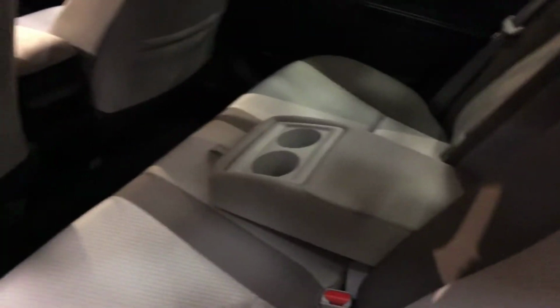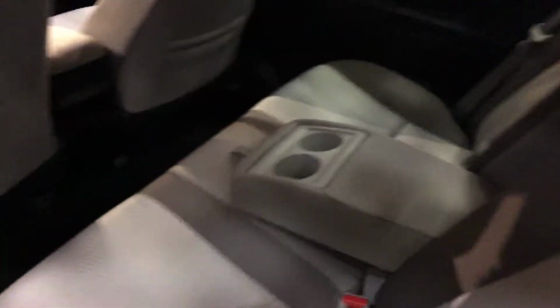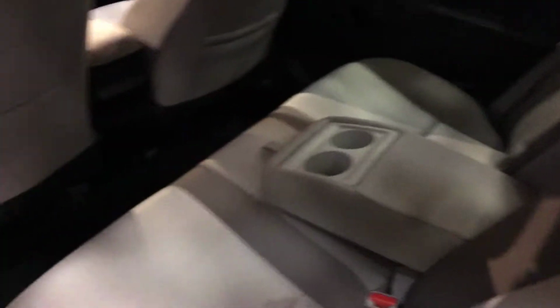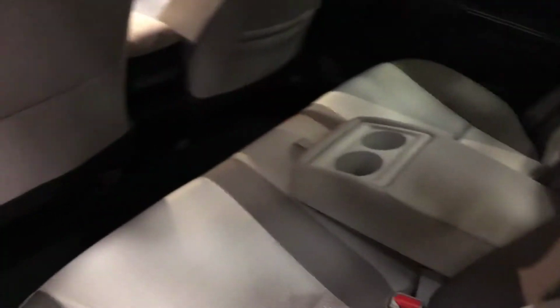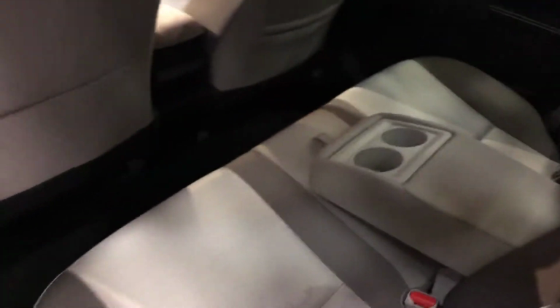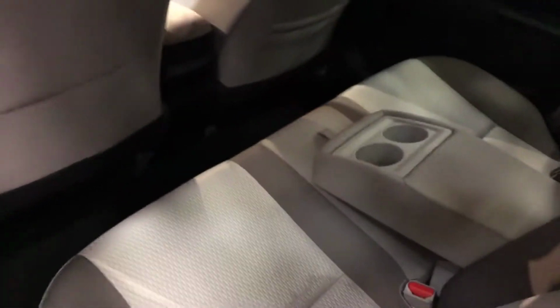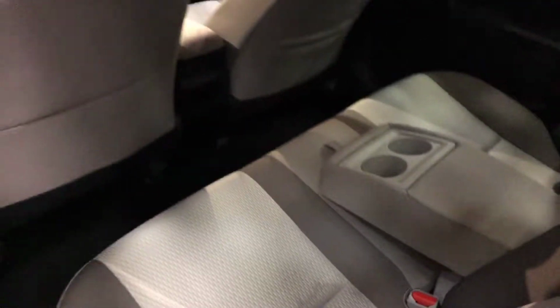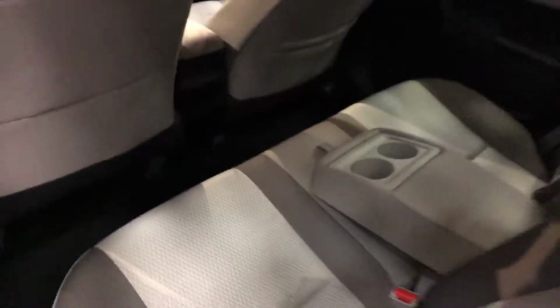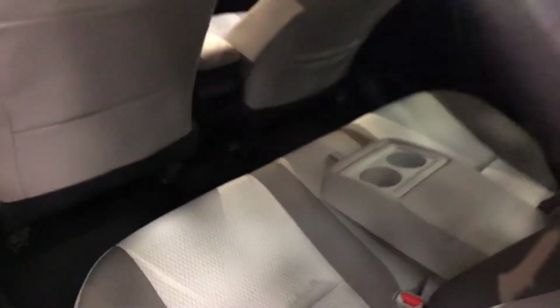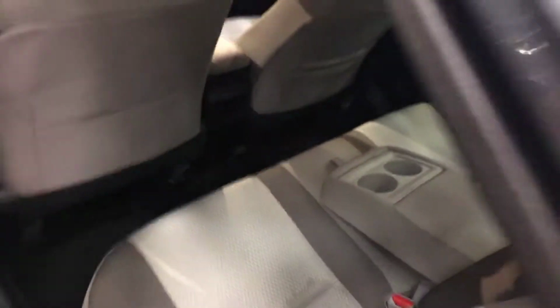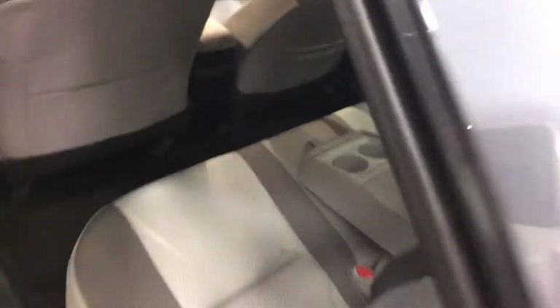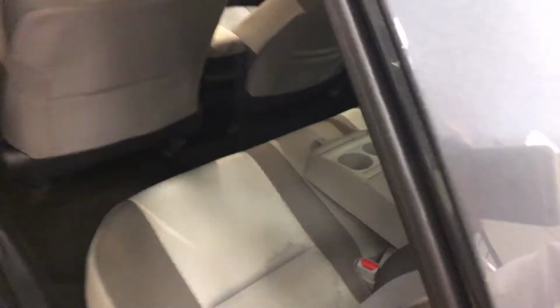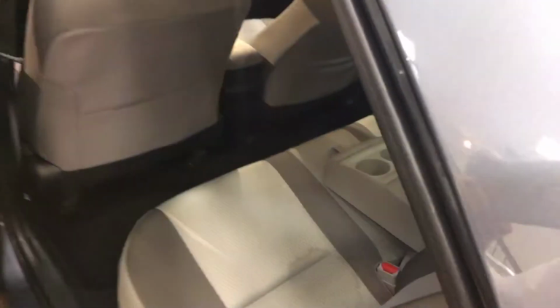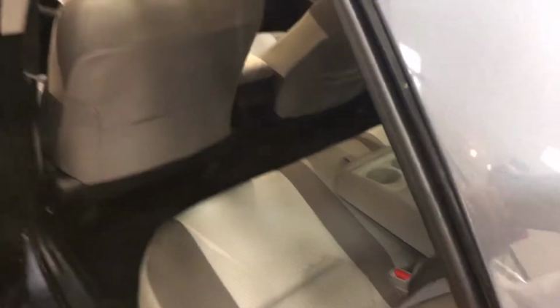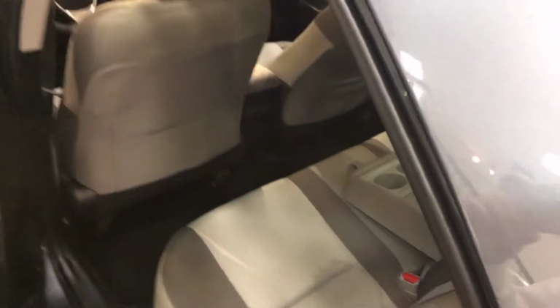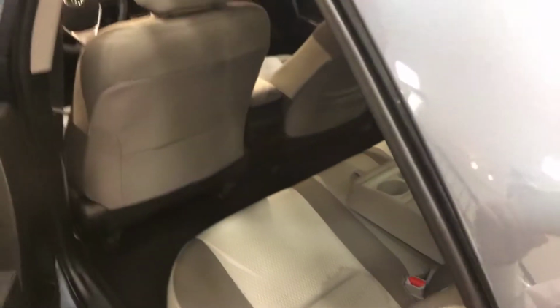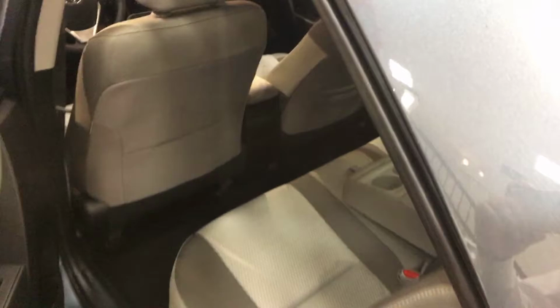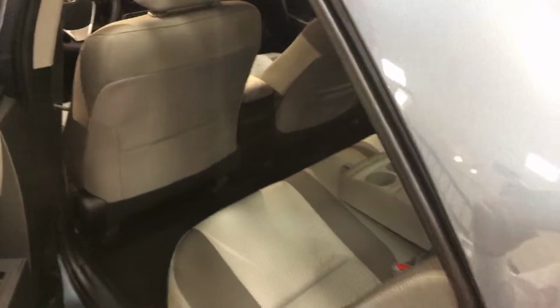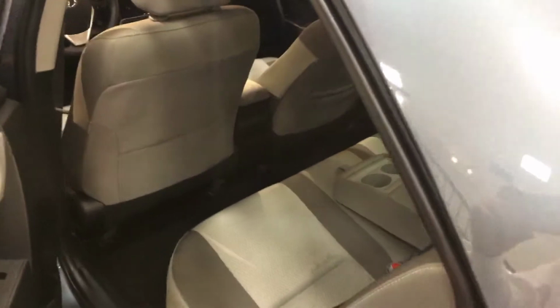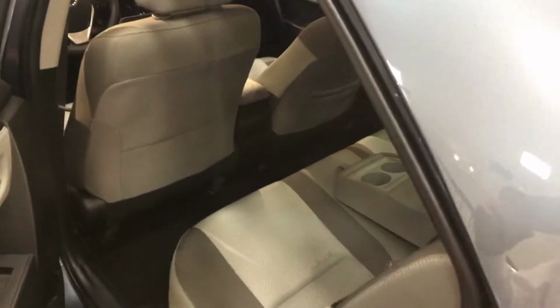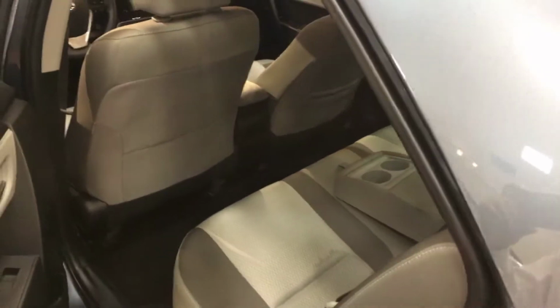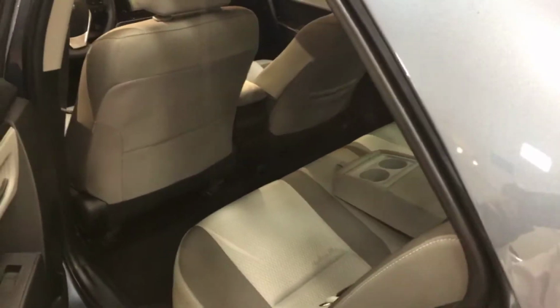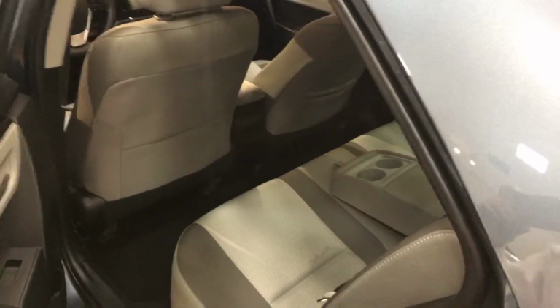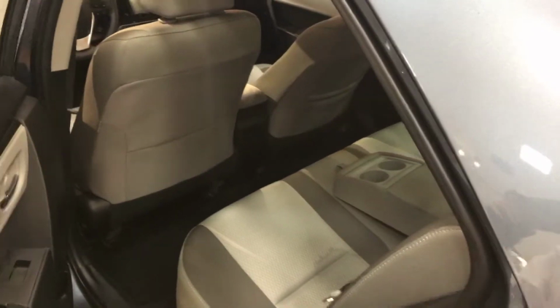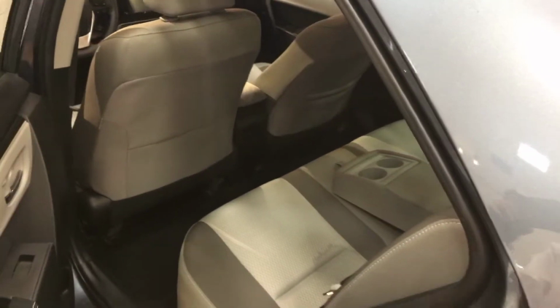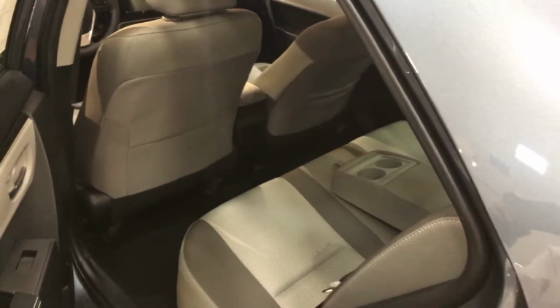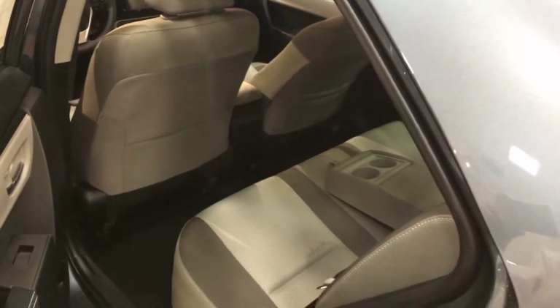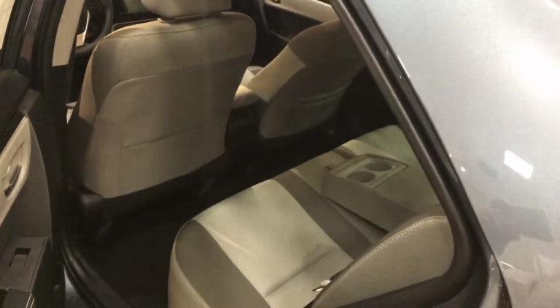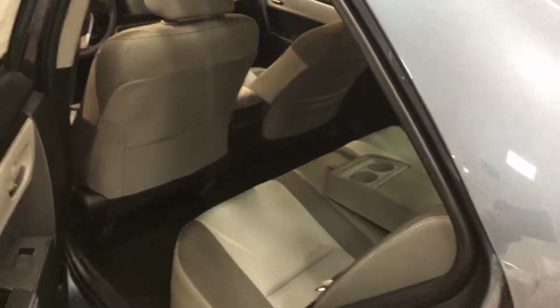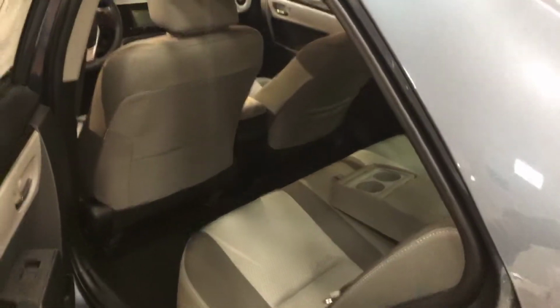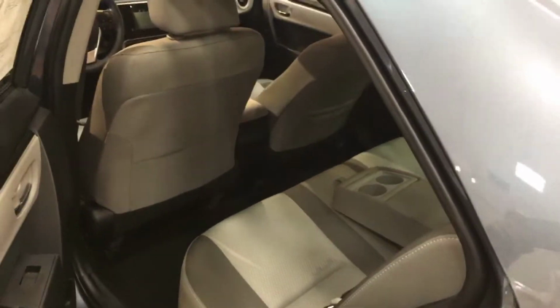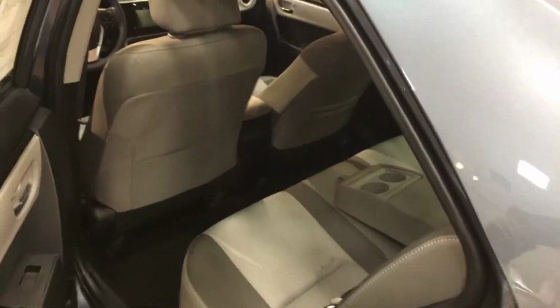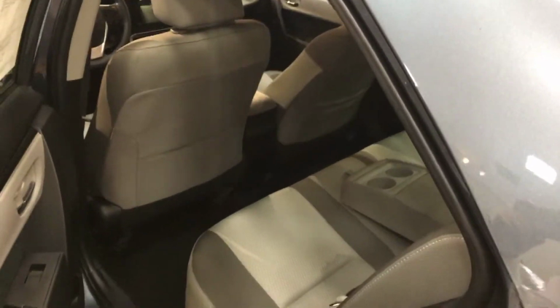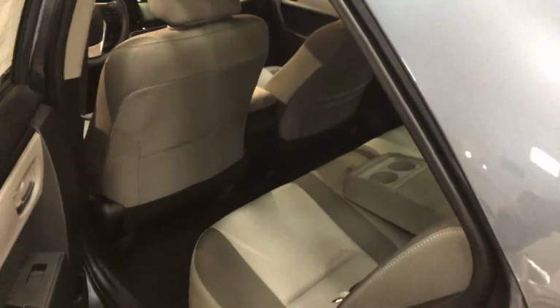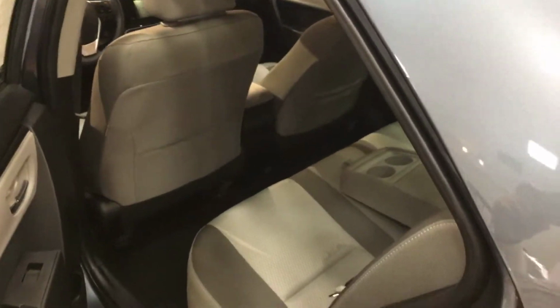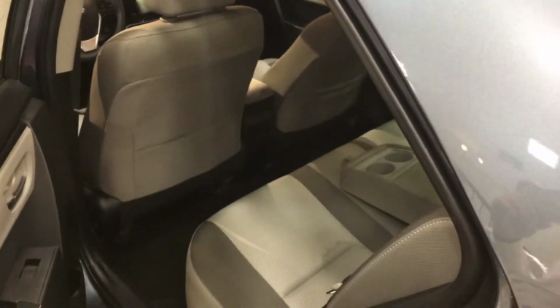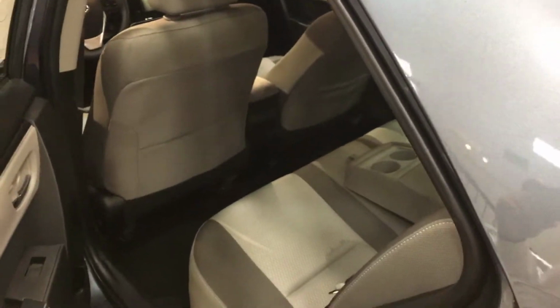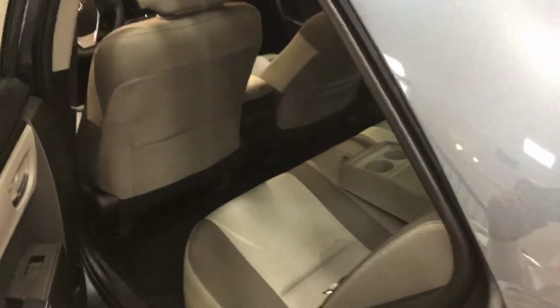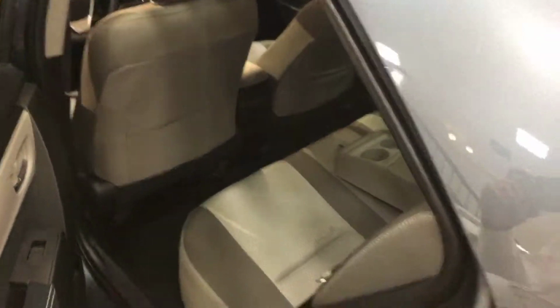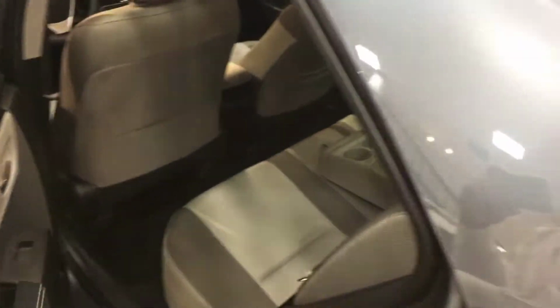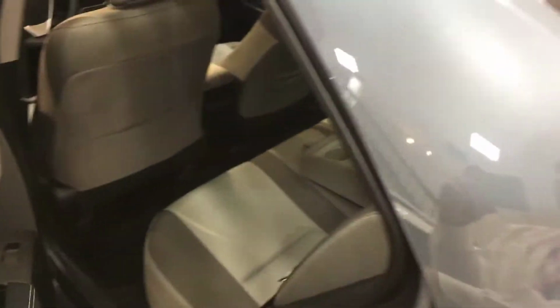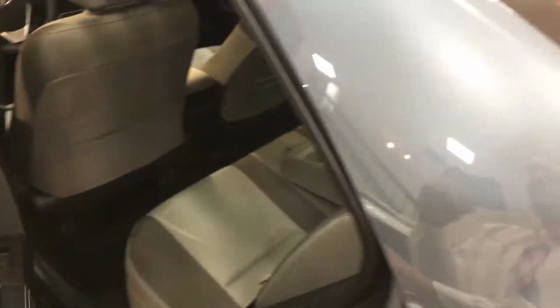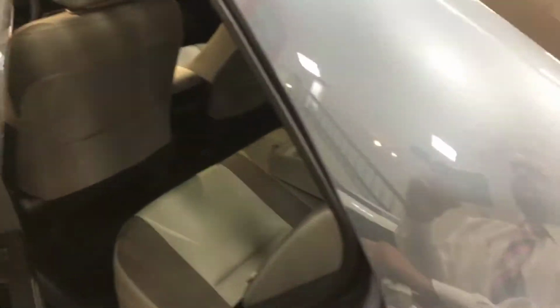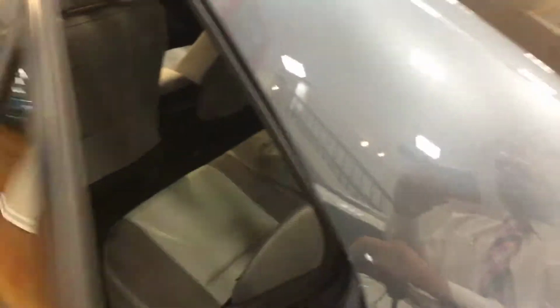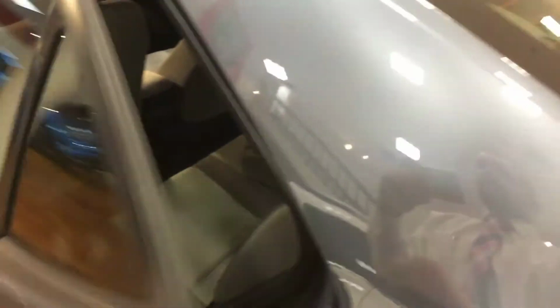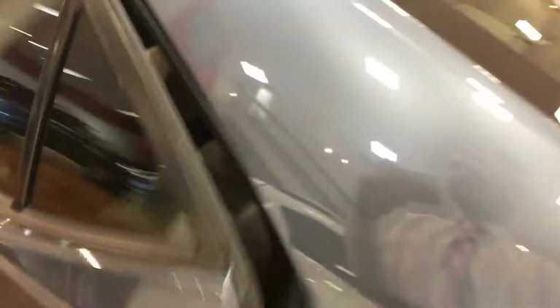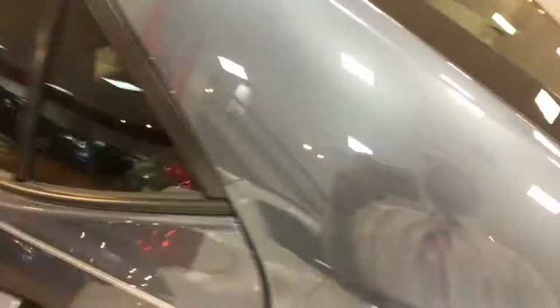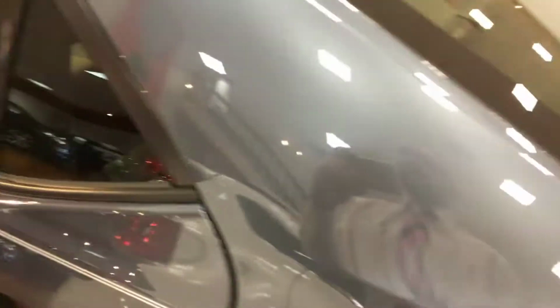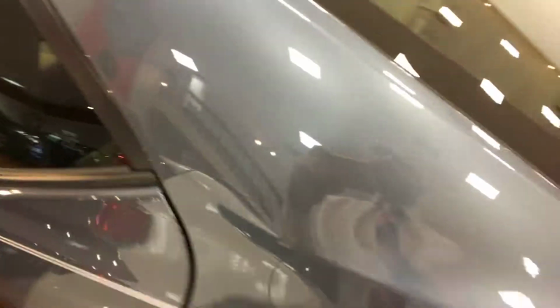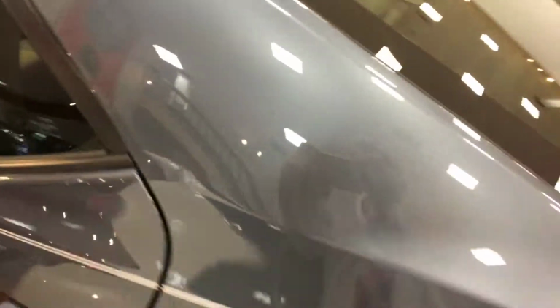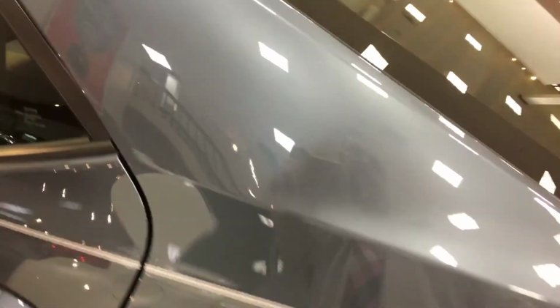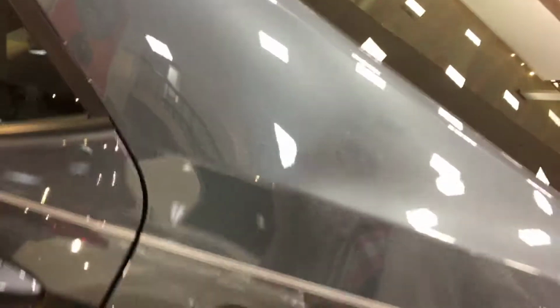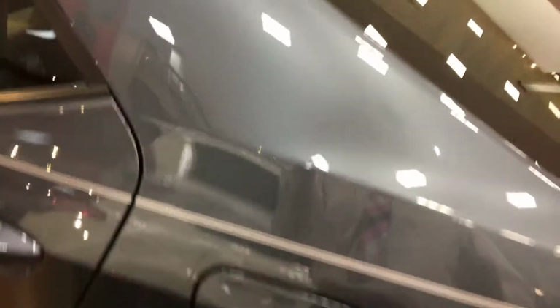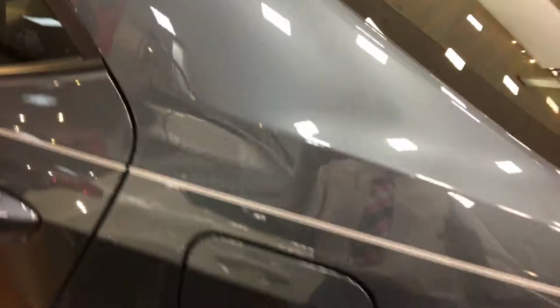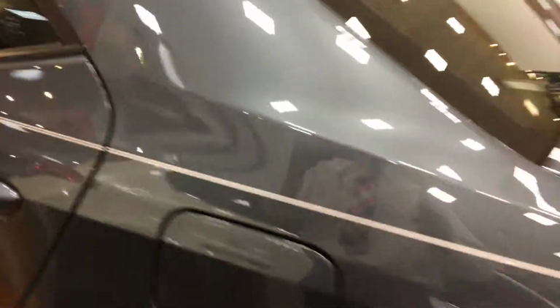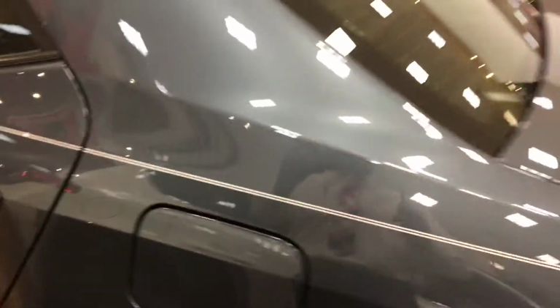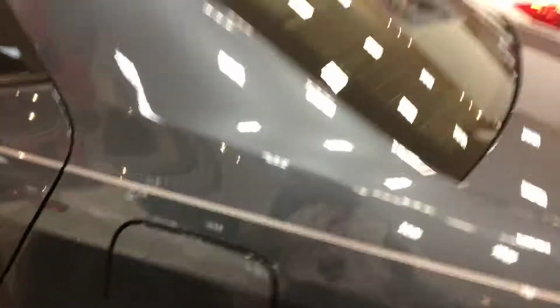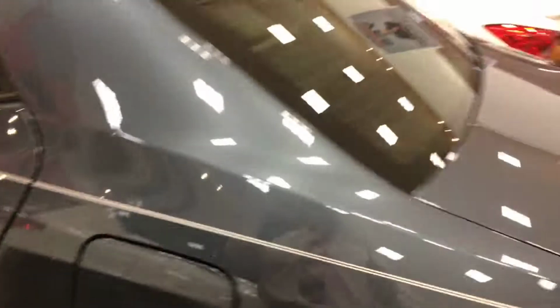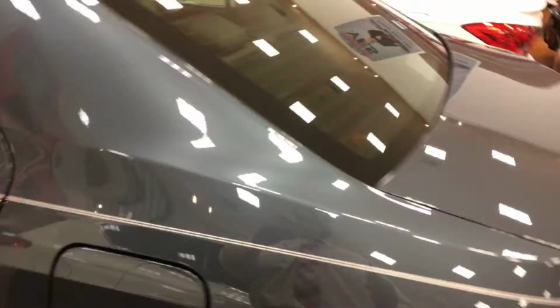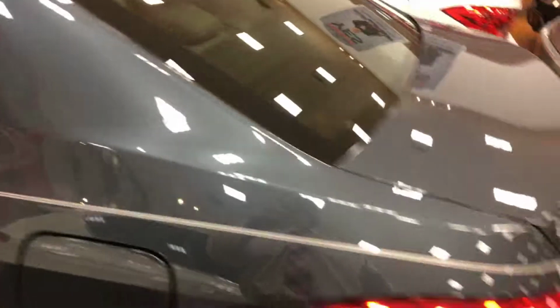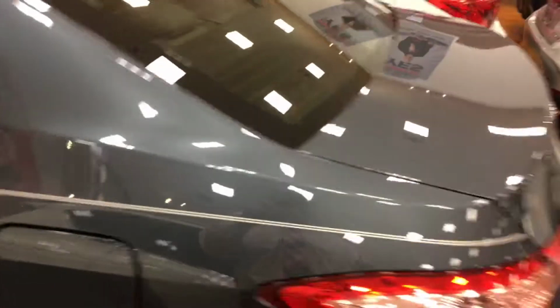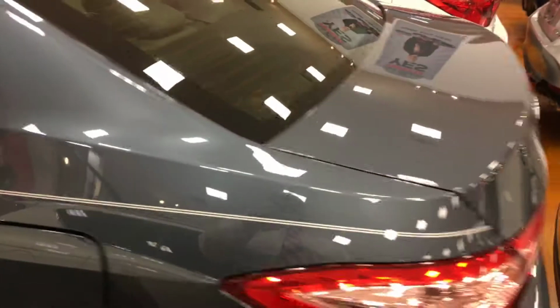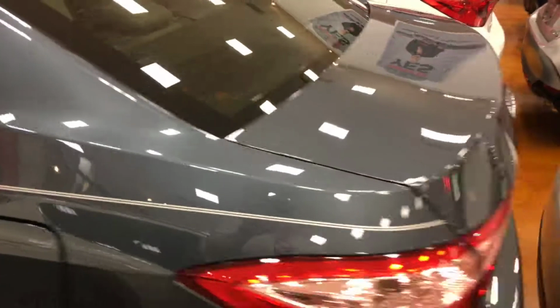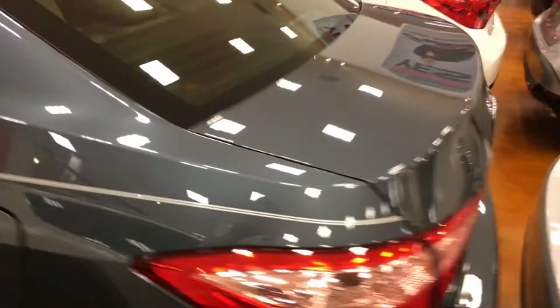It does have your 60-40 split, so the seats will fold down to give you that extra trunk space that you need.